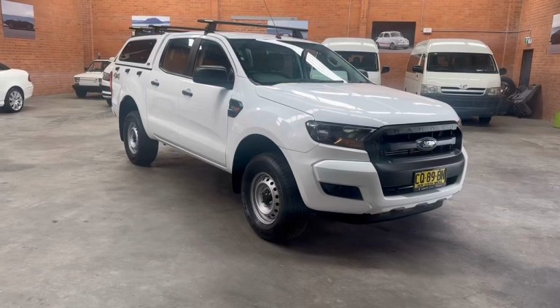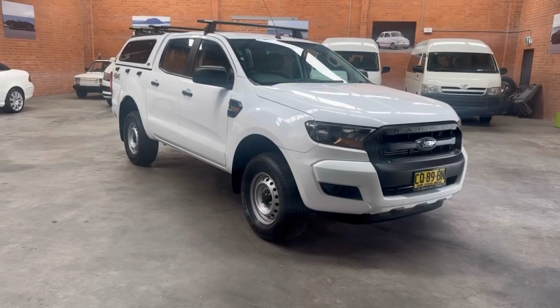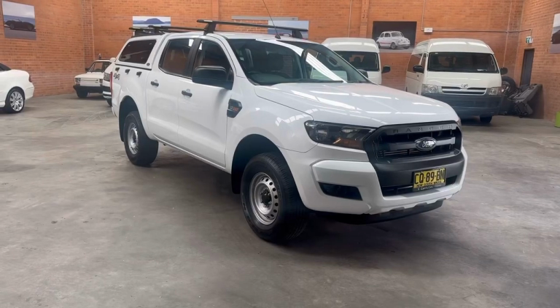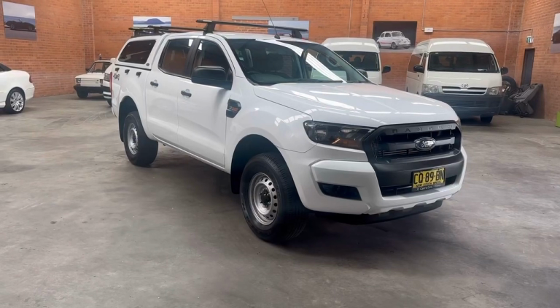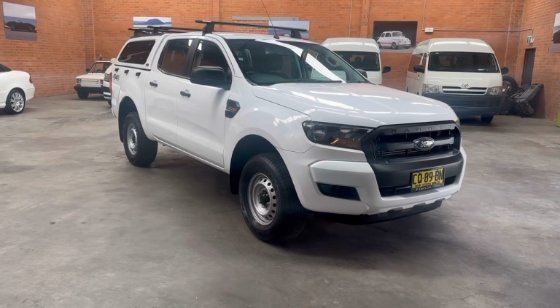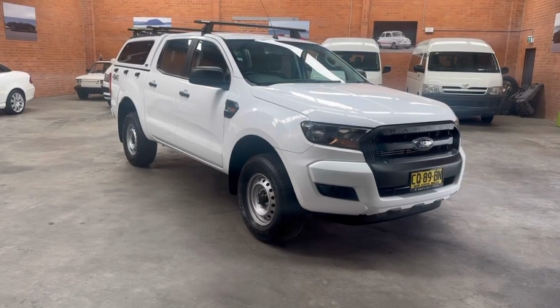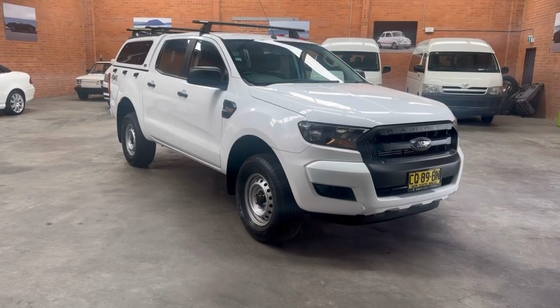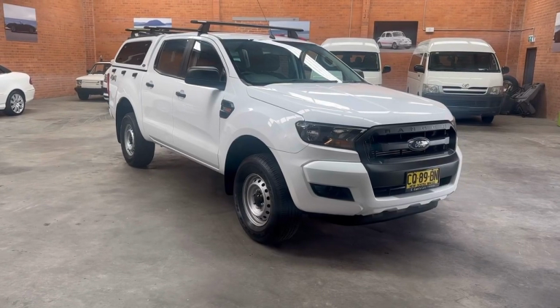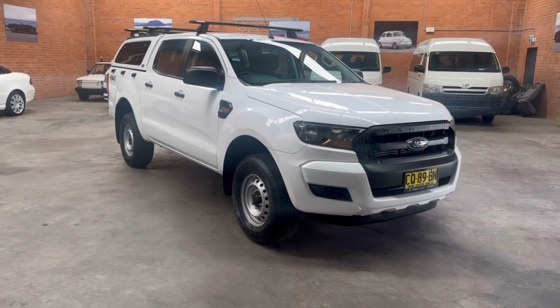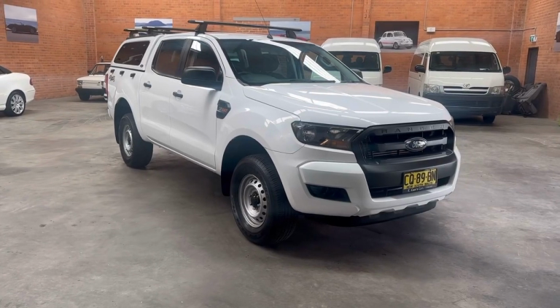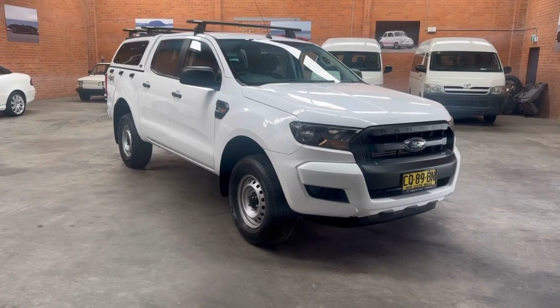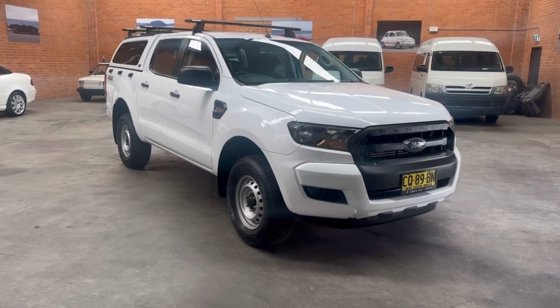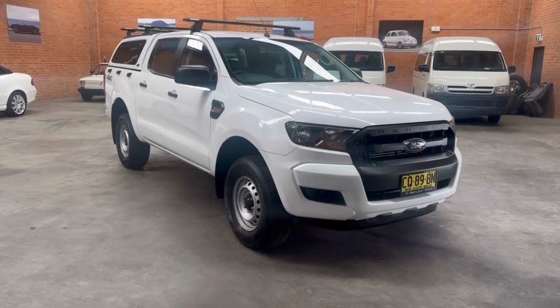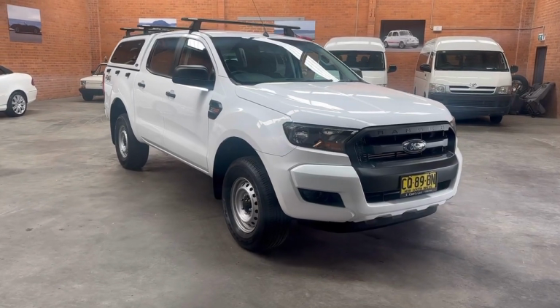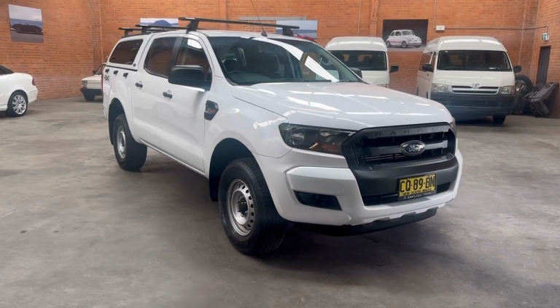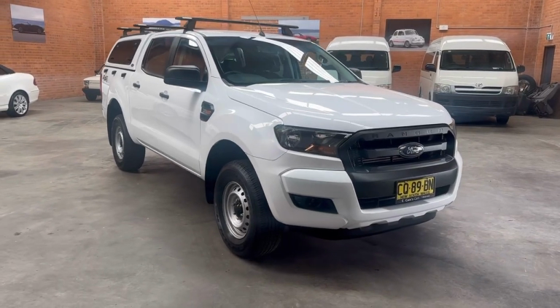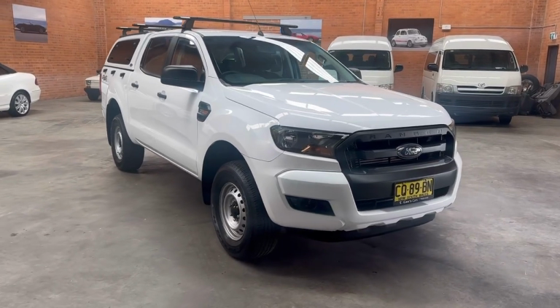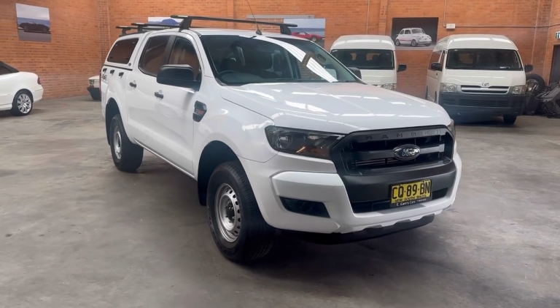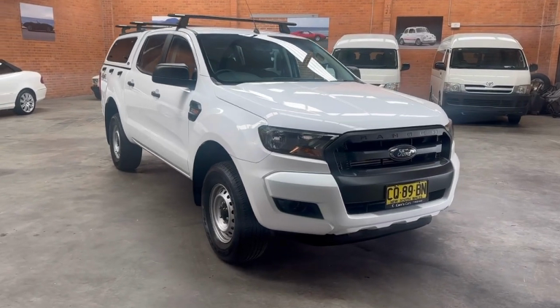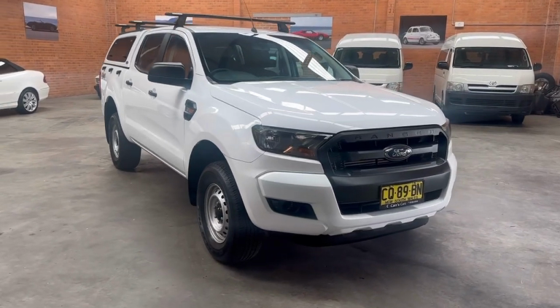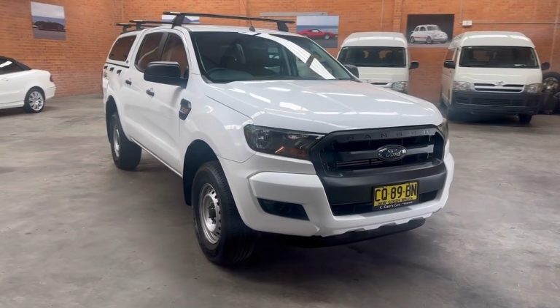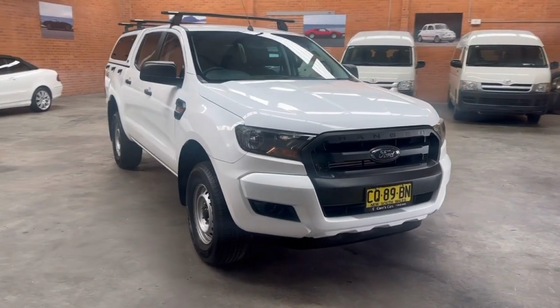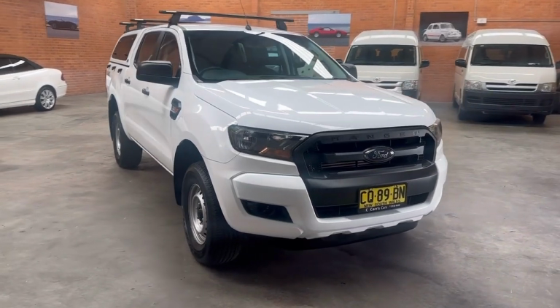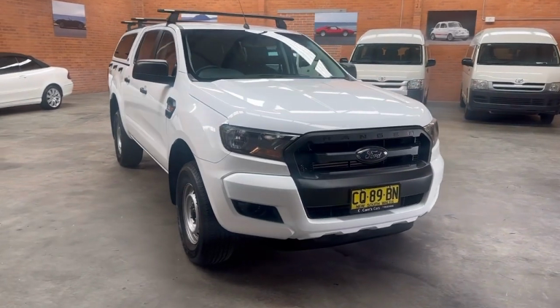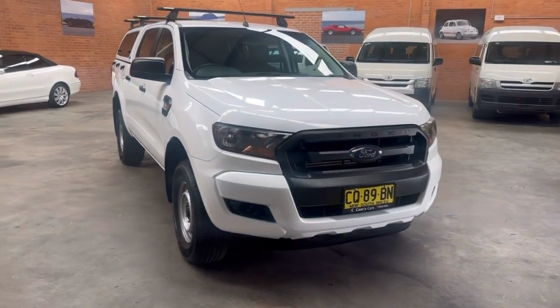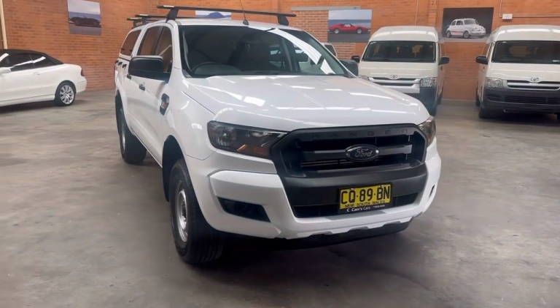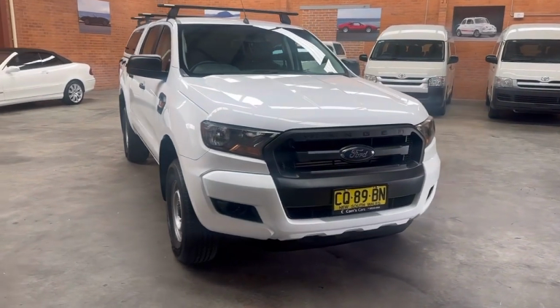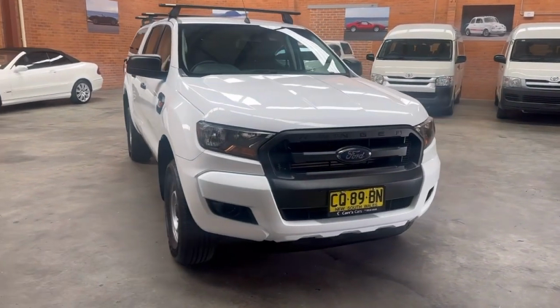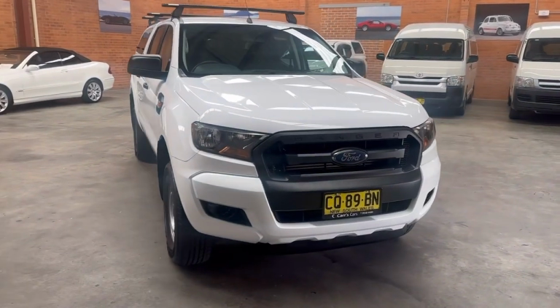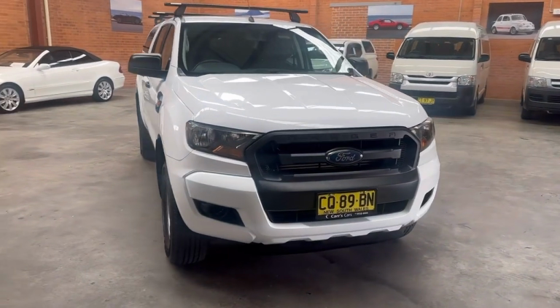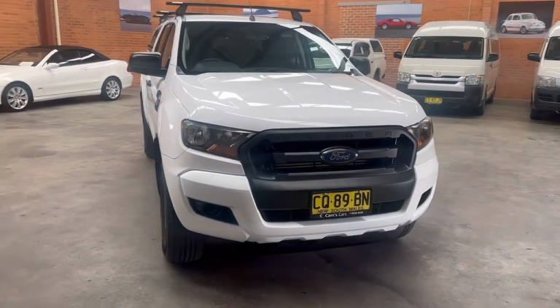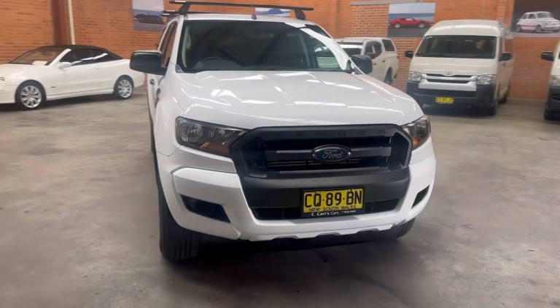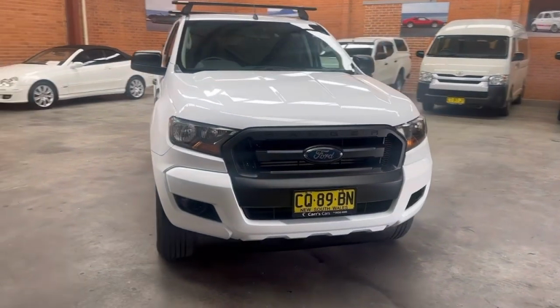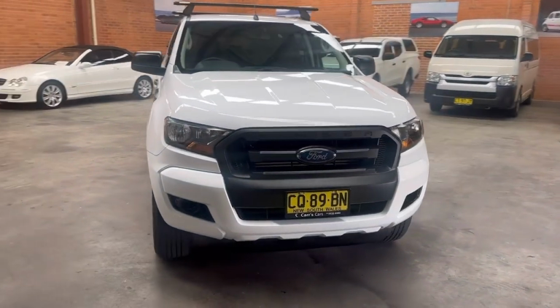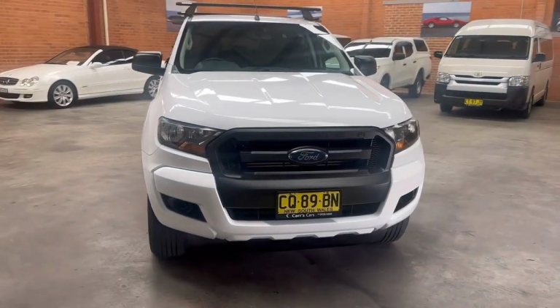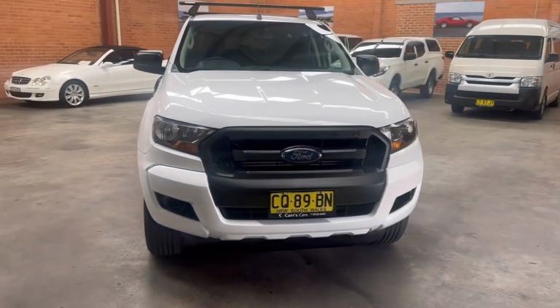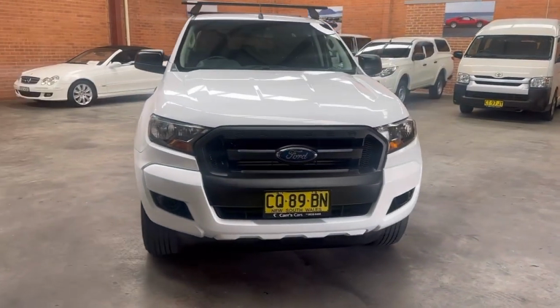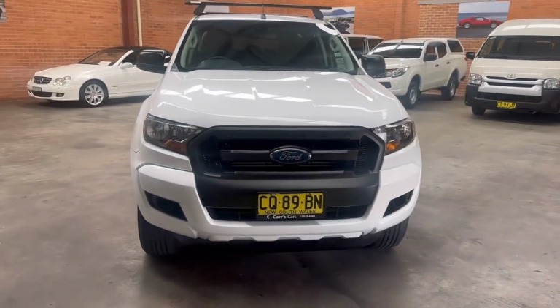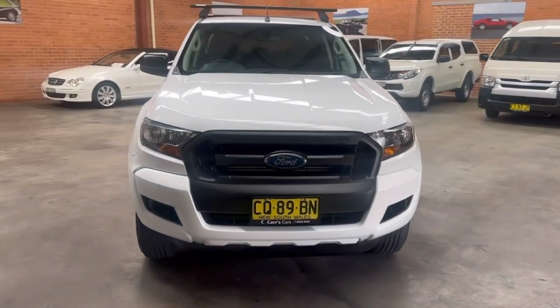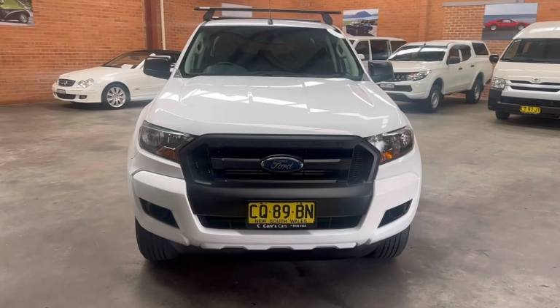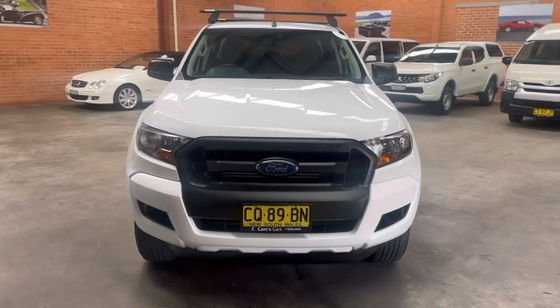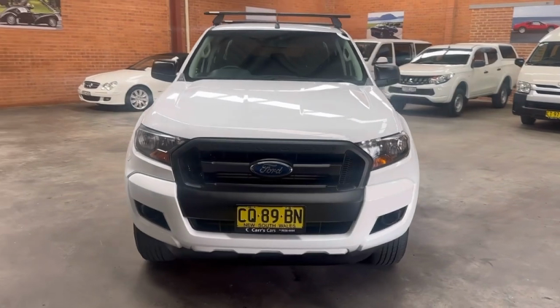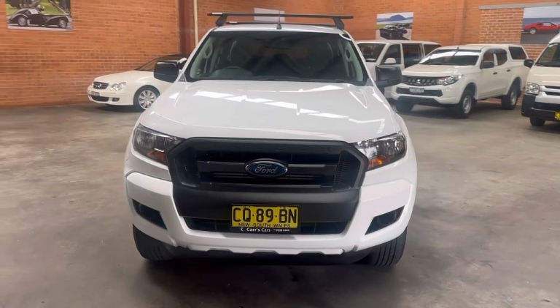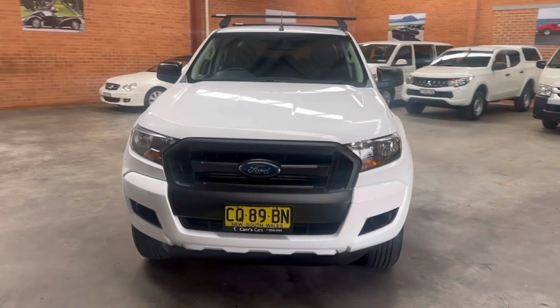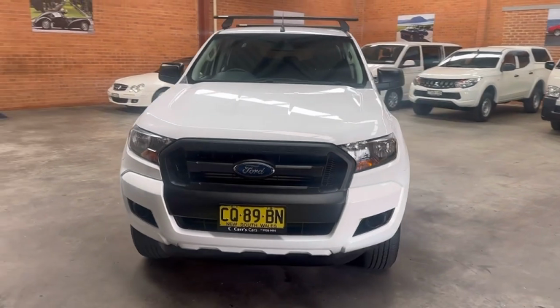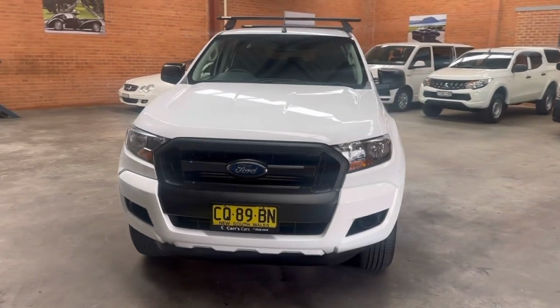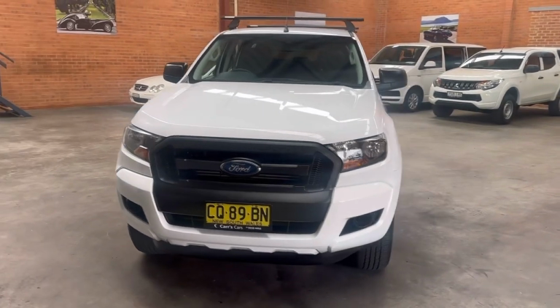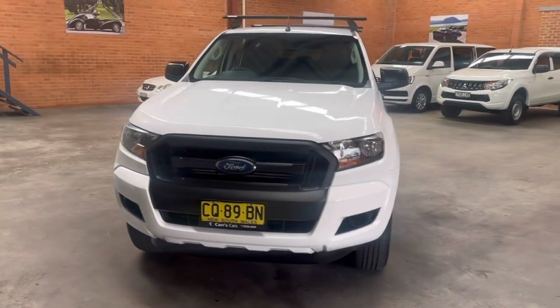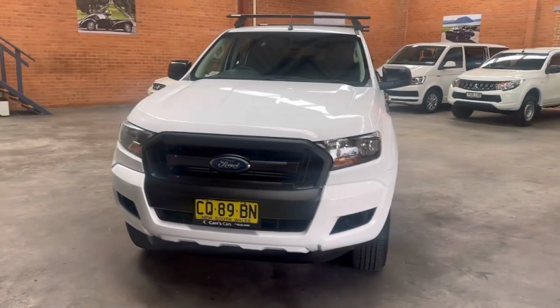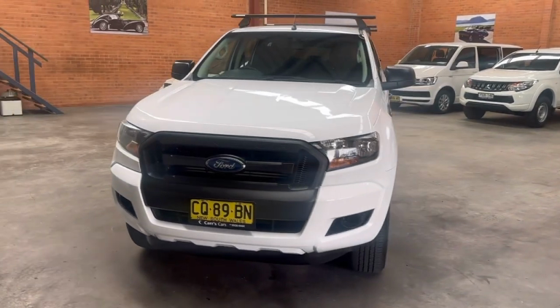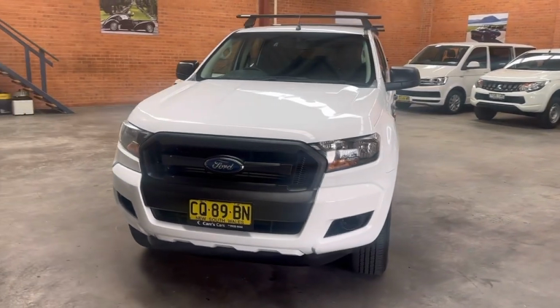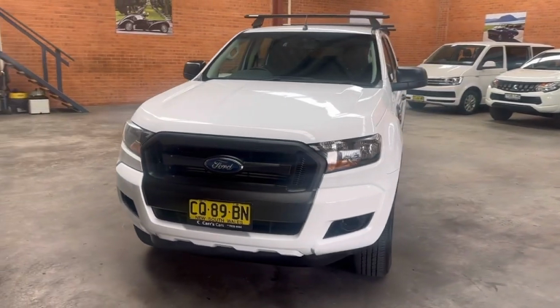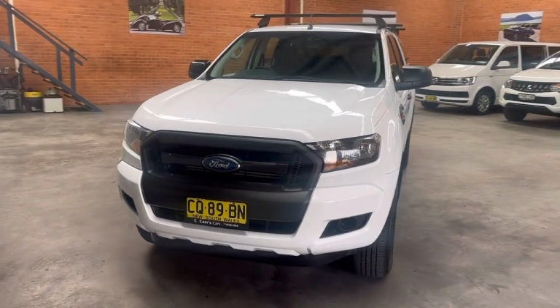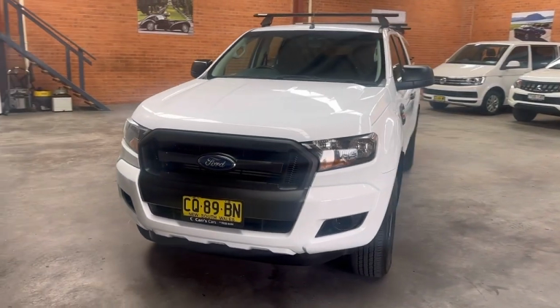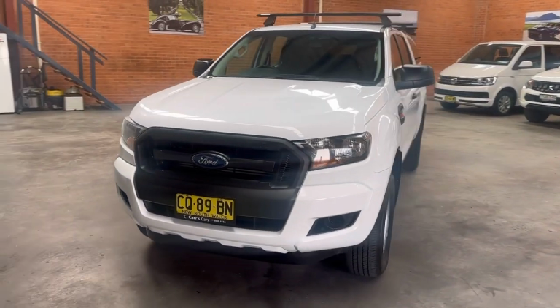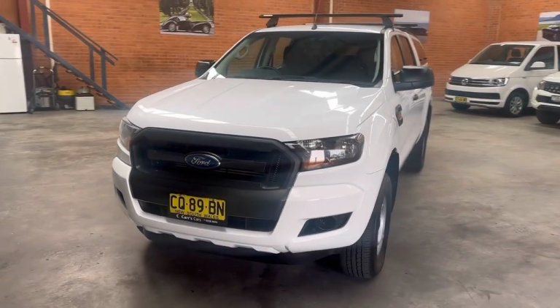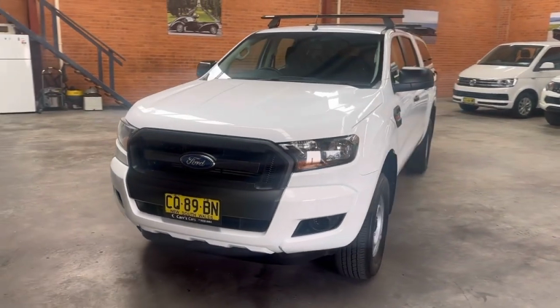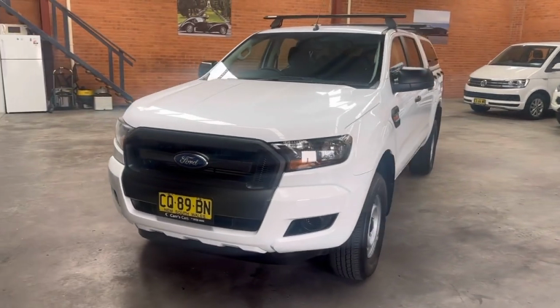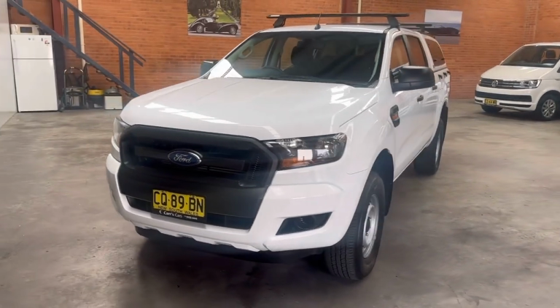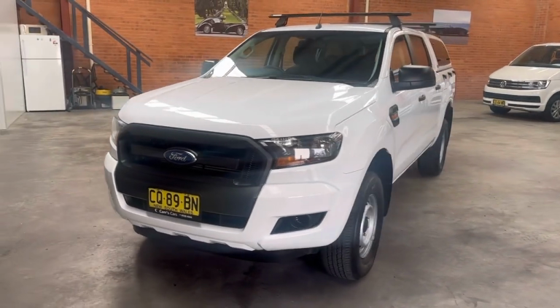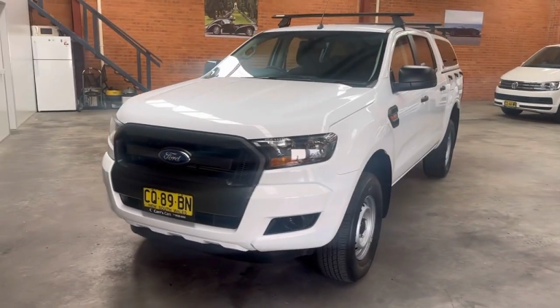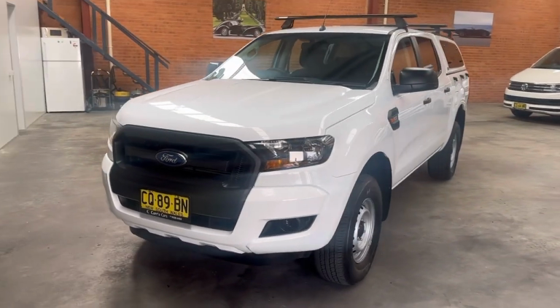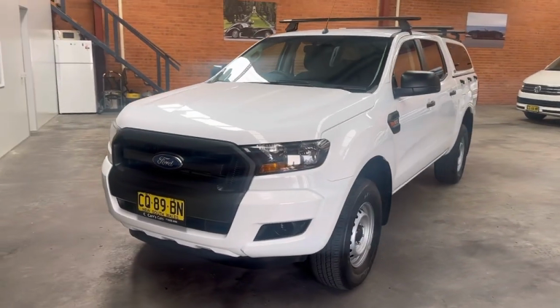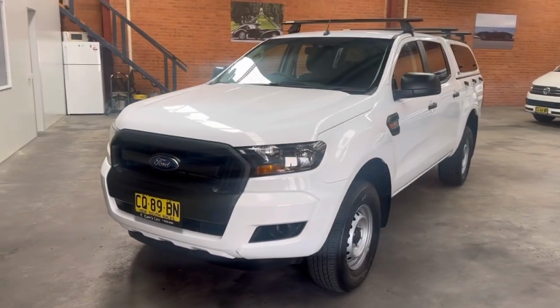Hi there. This is my 2018 Ford XL Ranger dual cab. It is the 3.2 four wheel drive with automatic transmission.